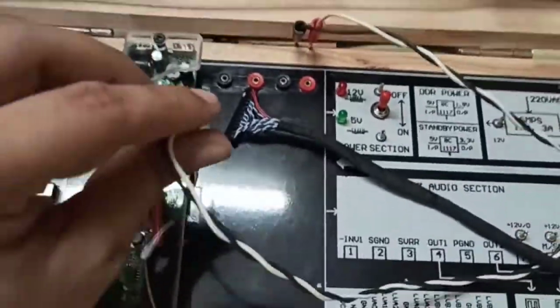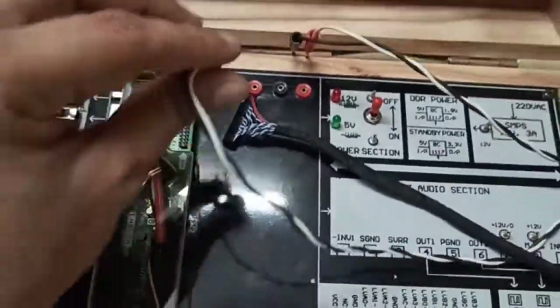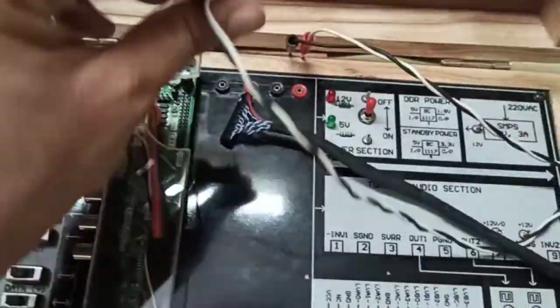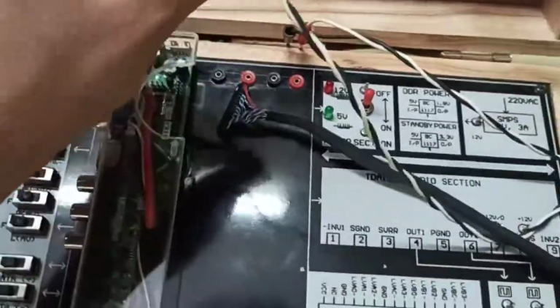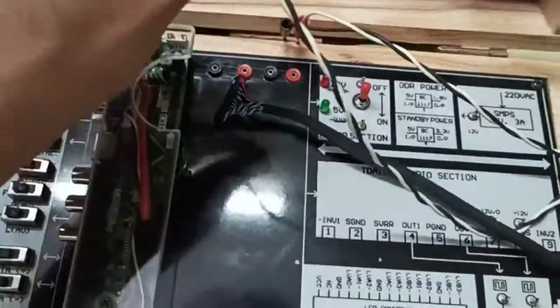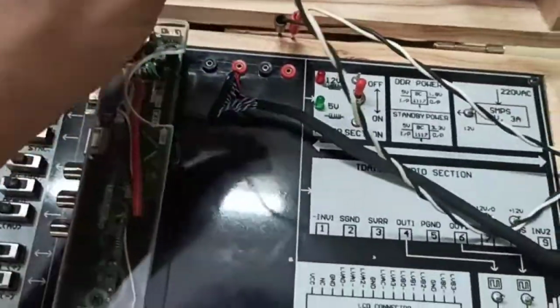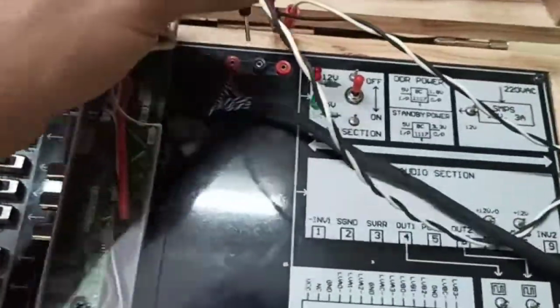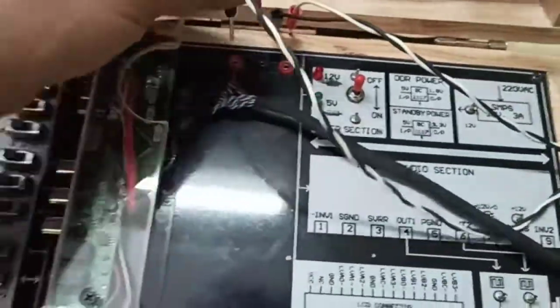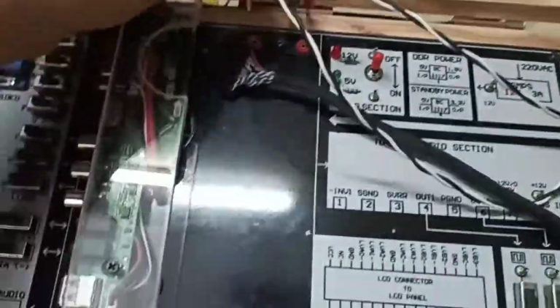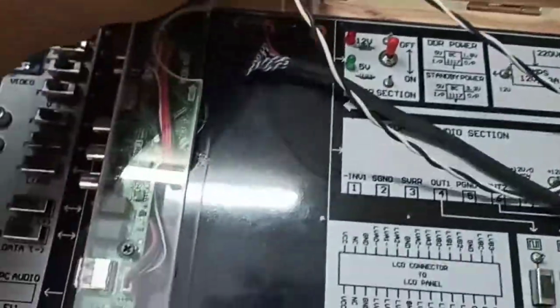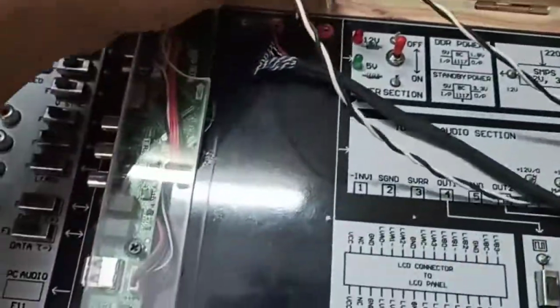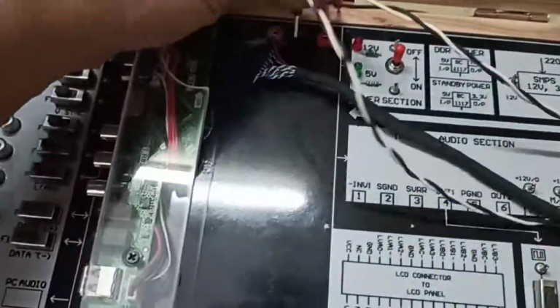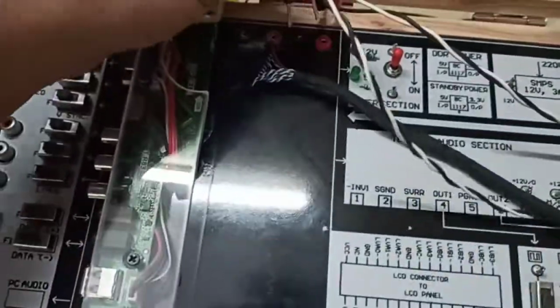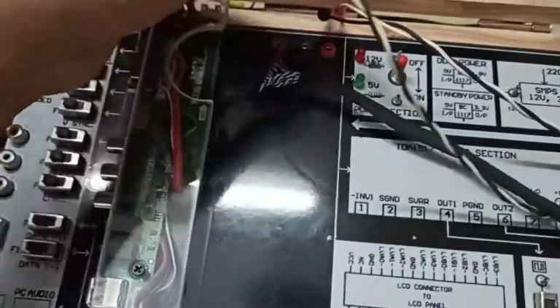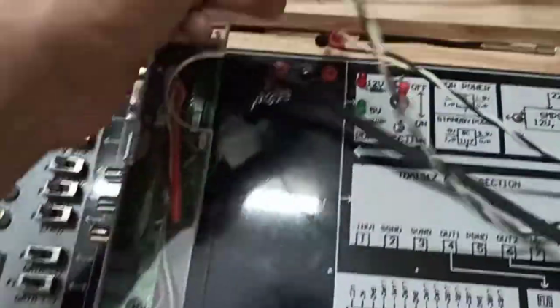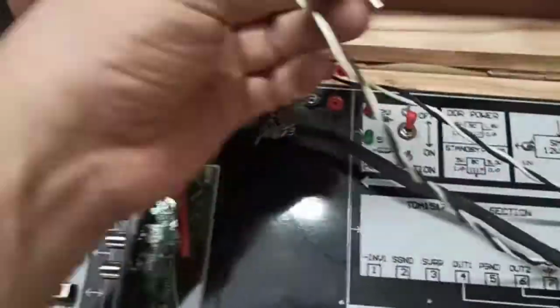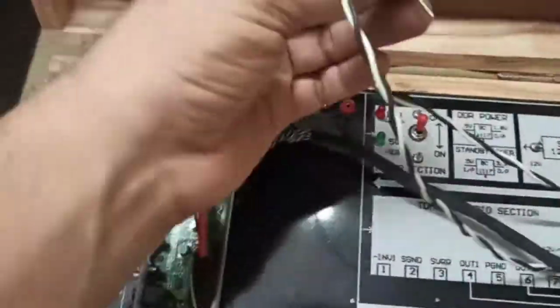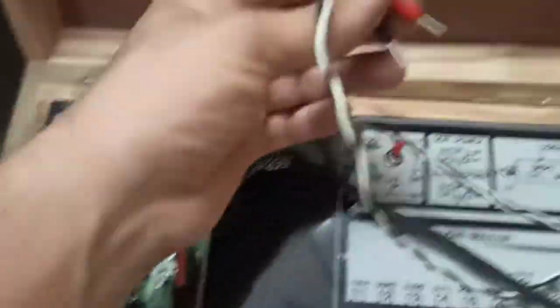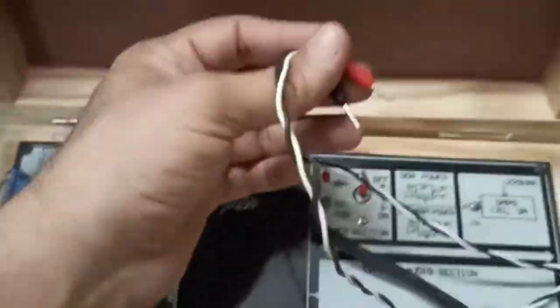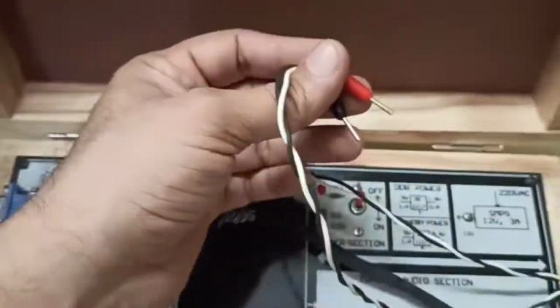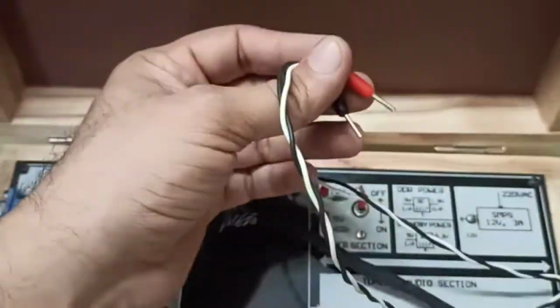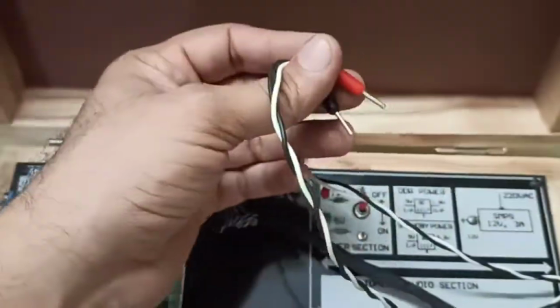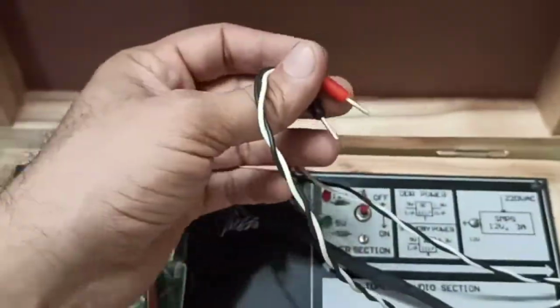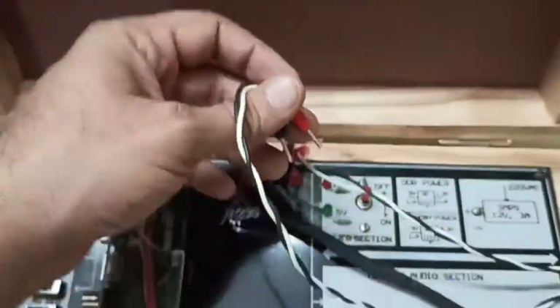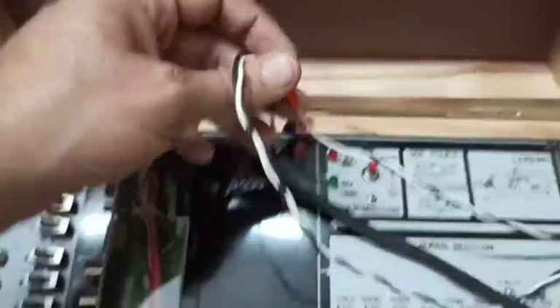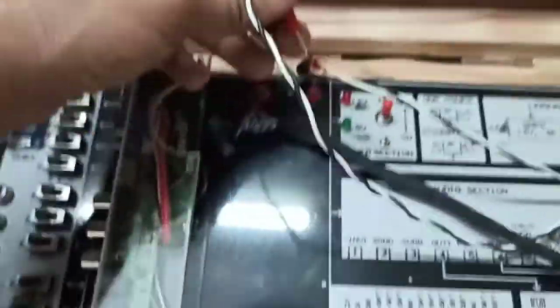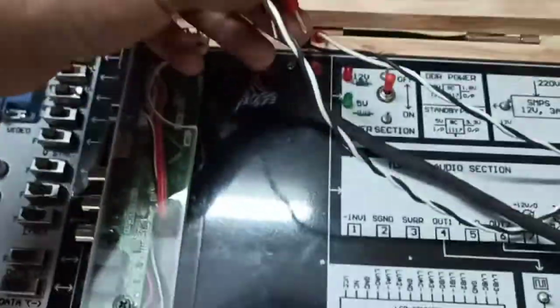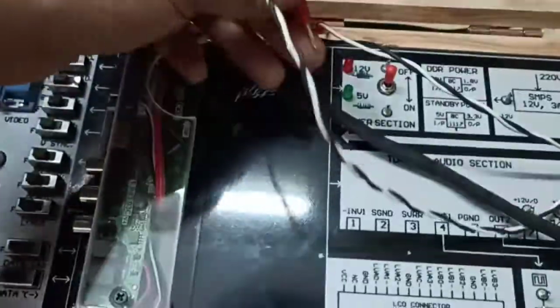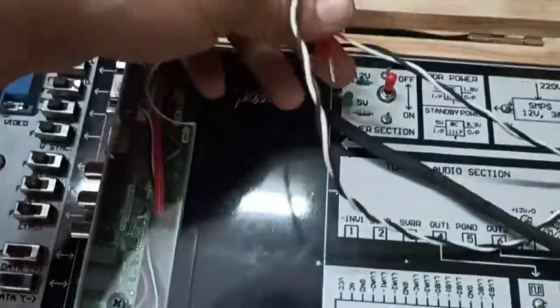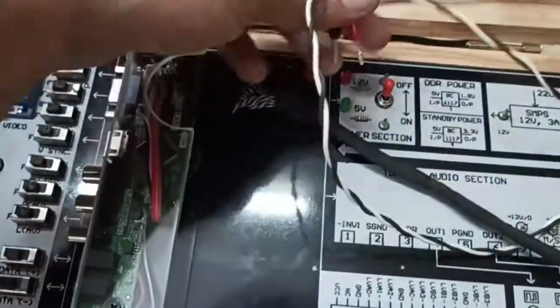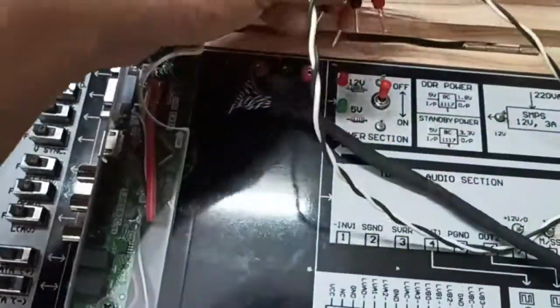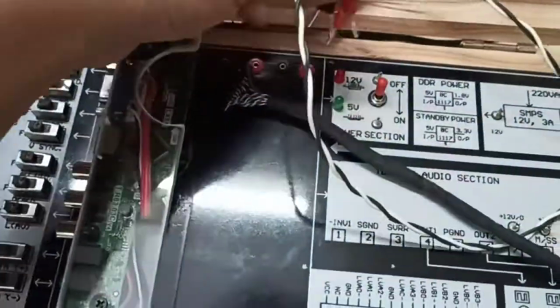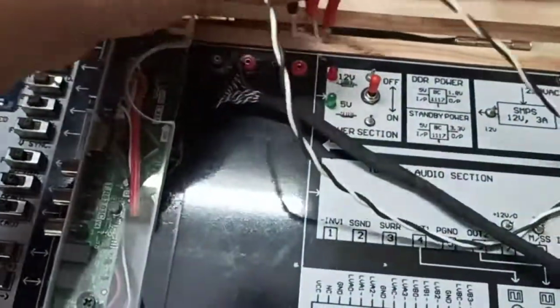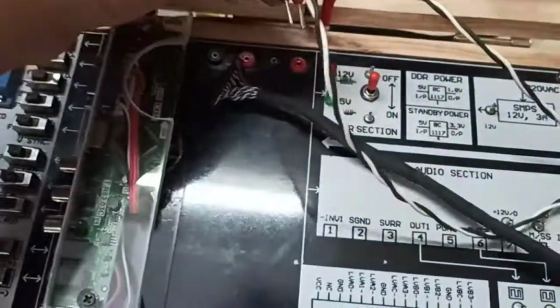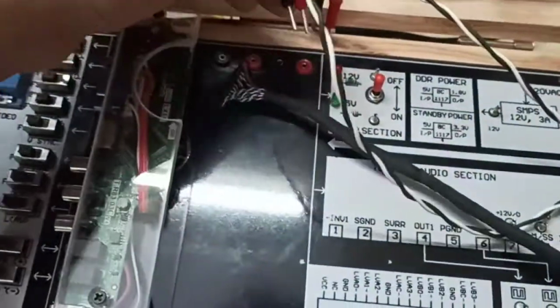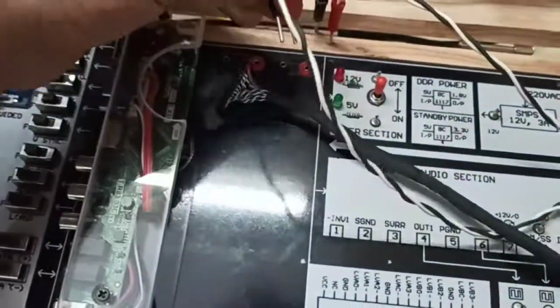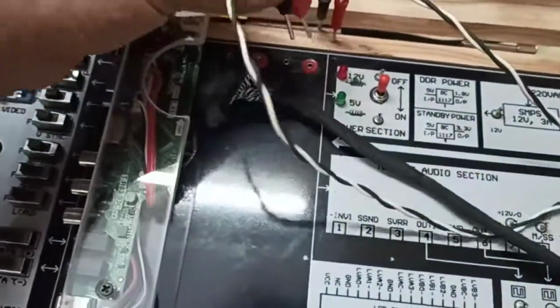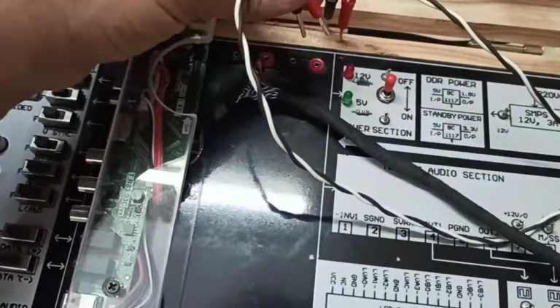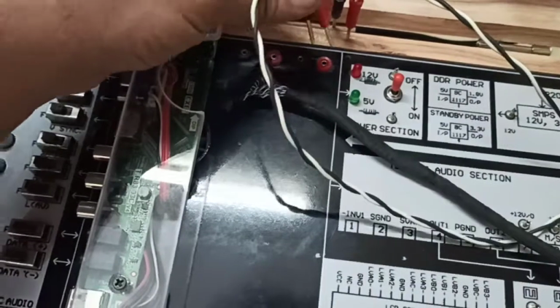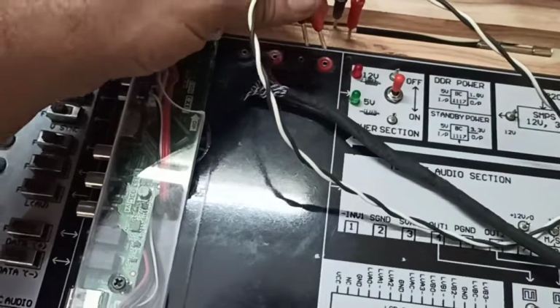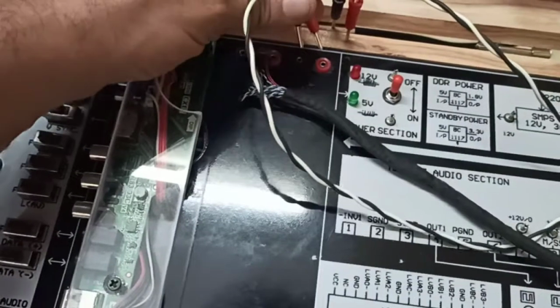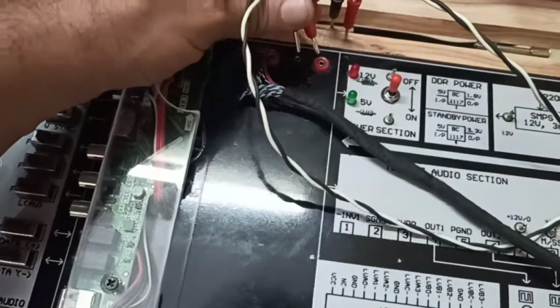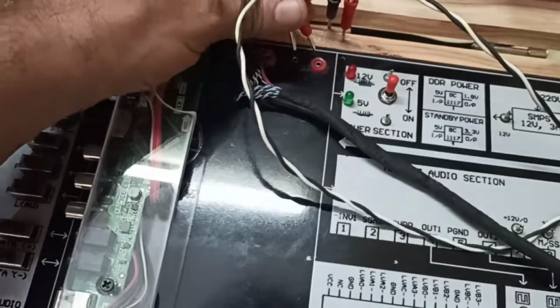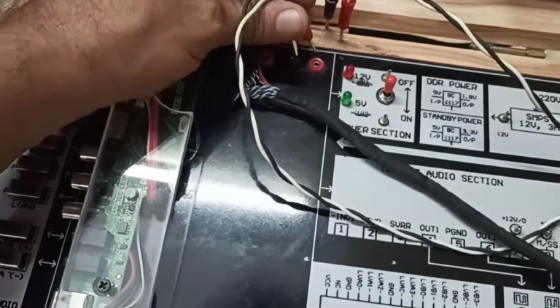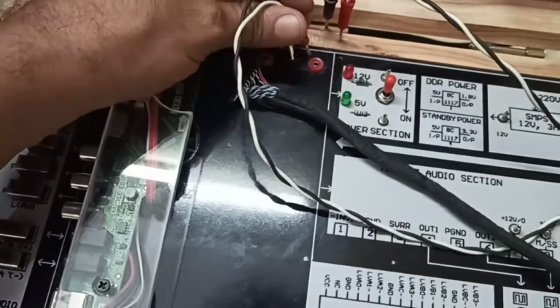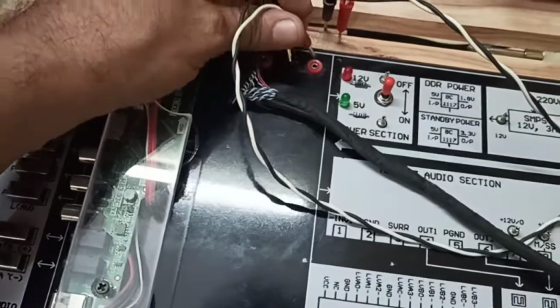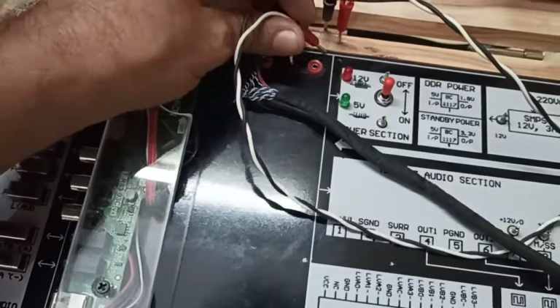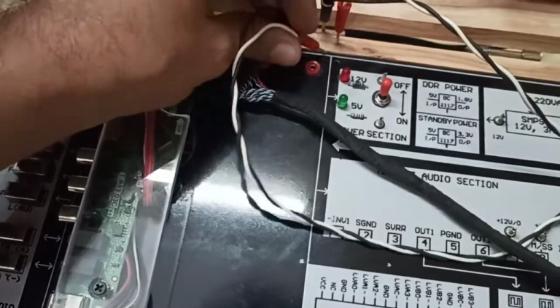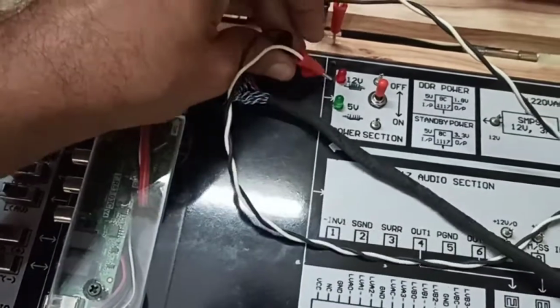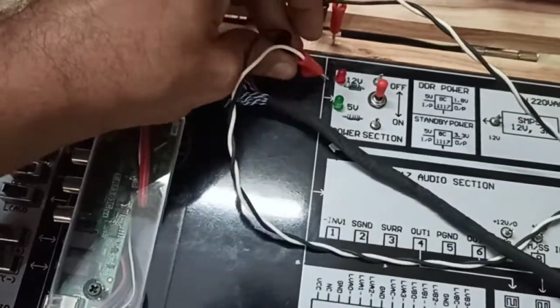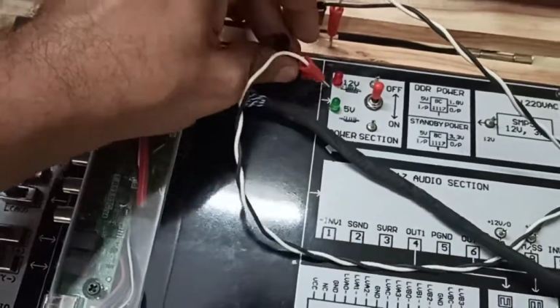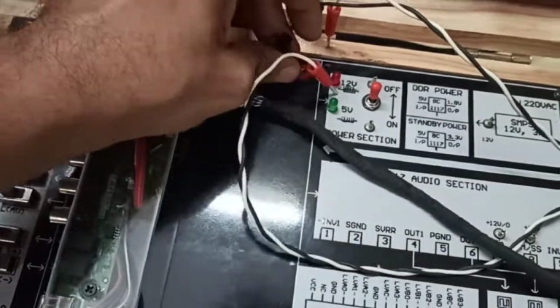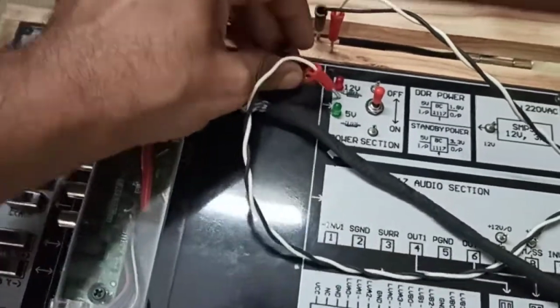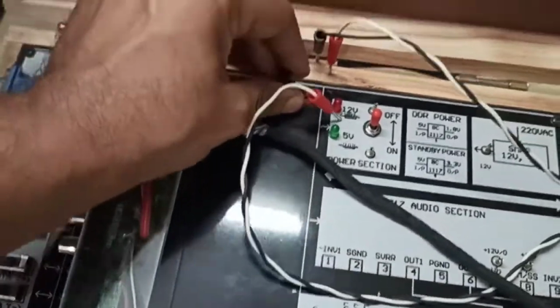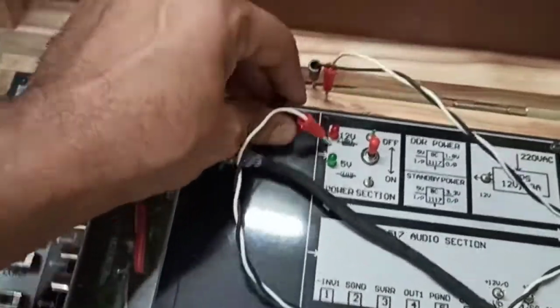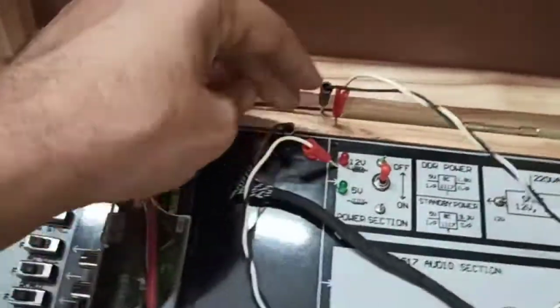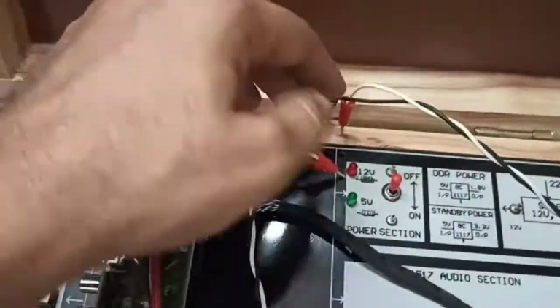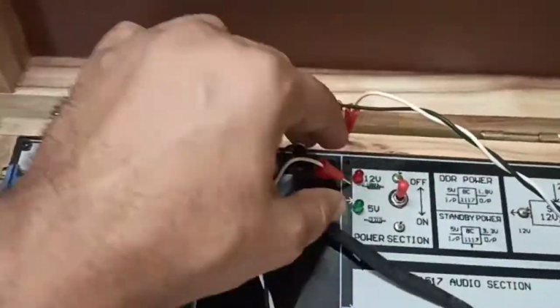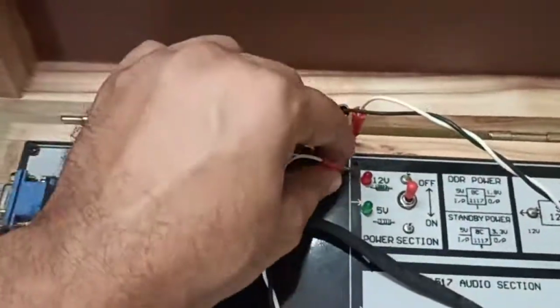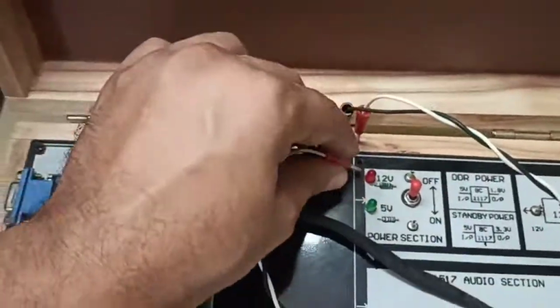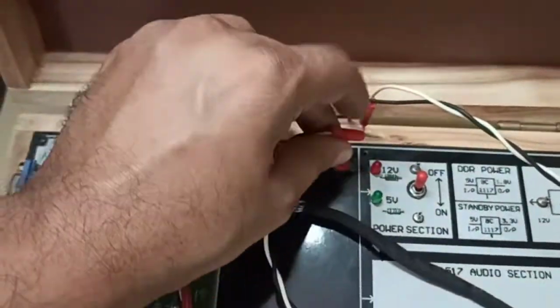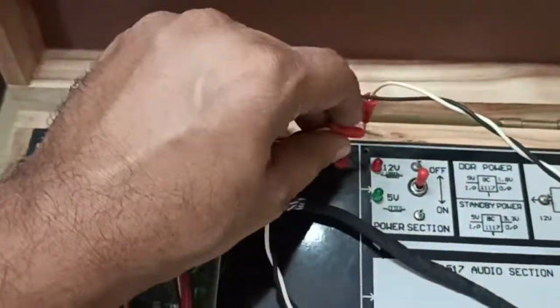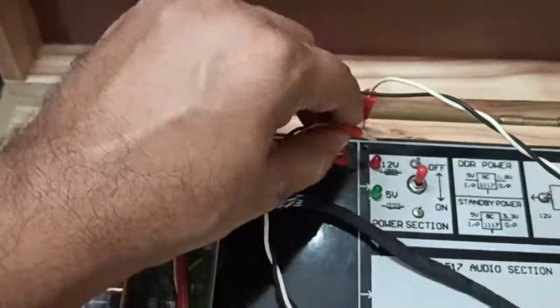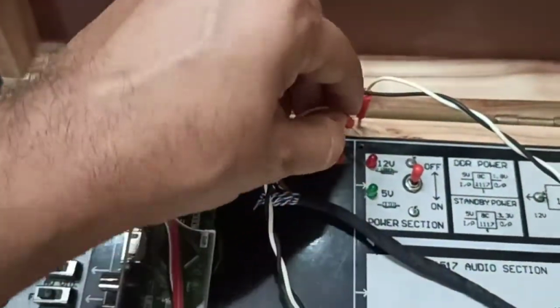Any pair of red and white, white and black can go into any pair of D-sockets.